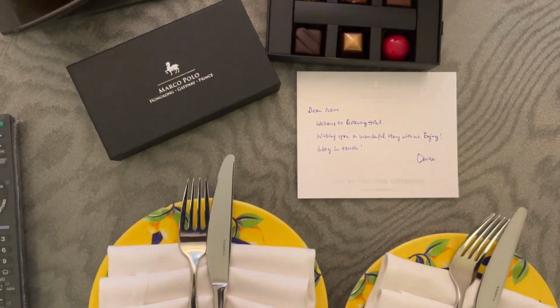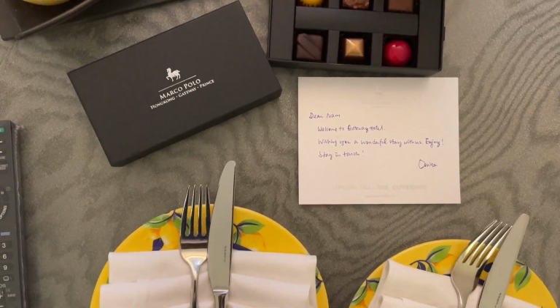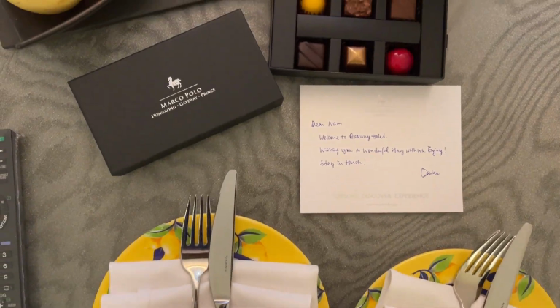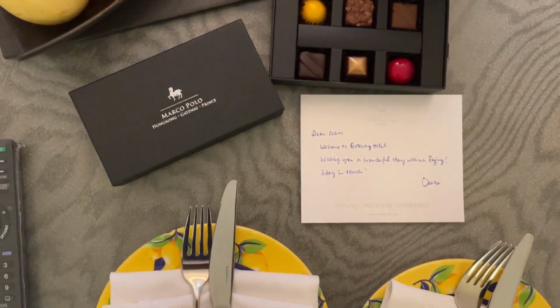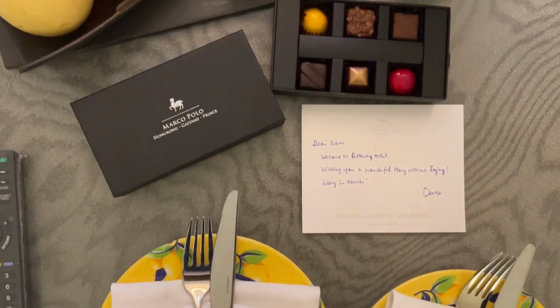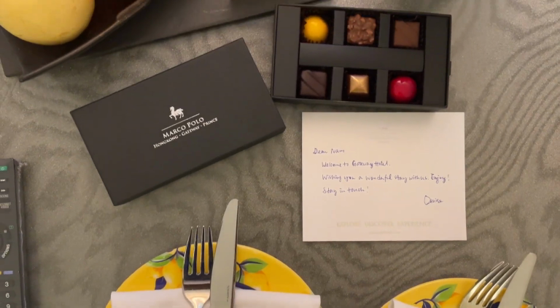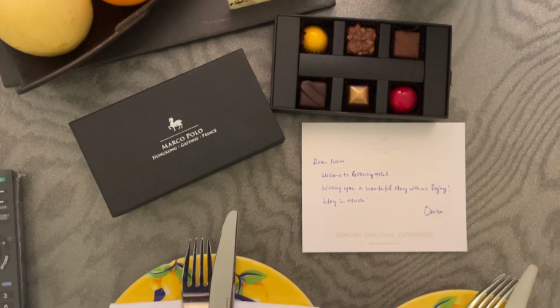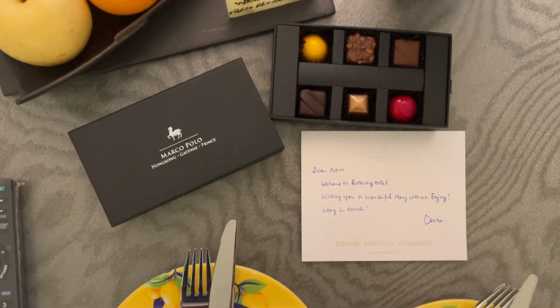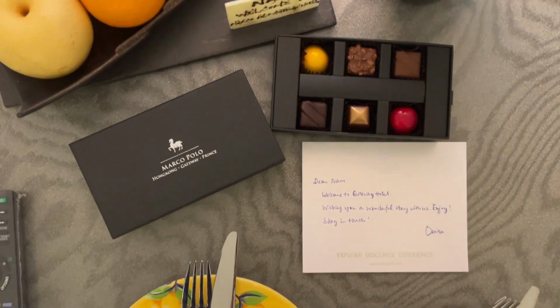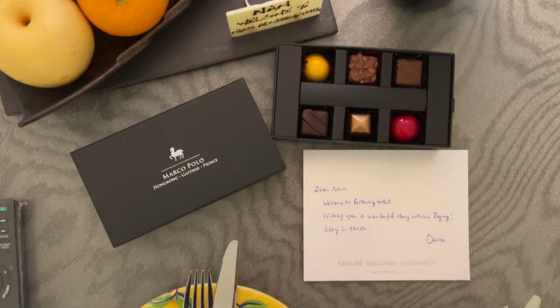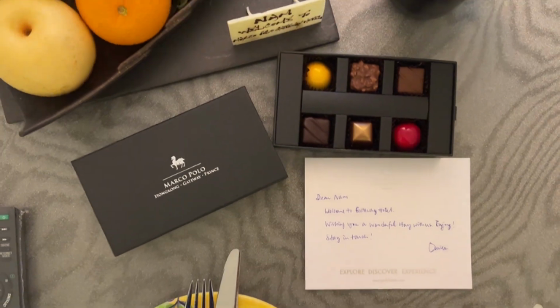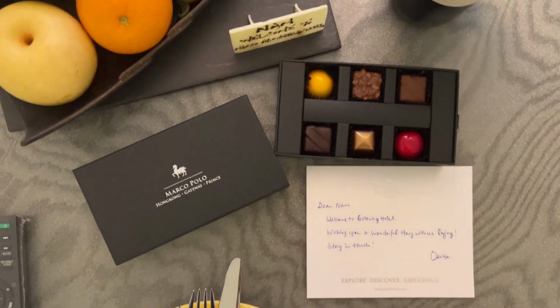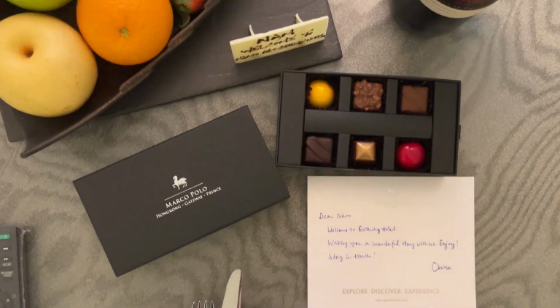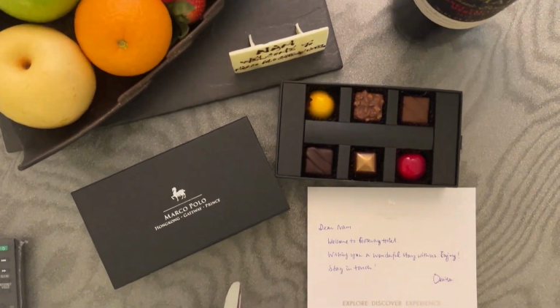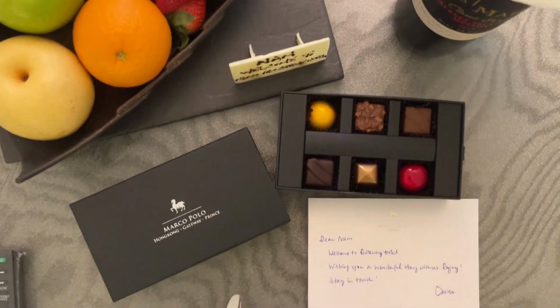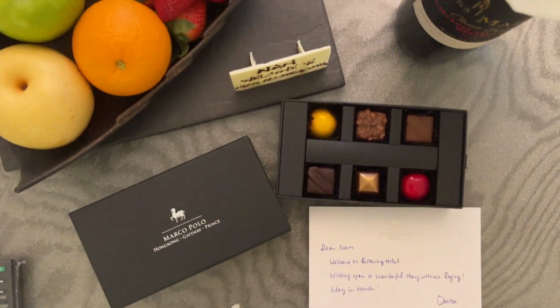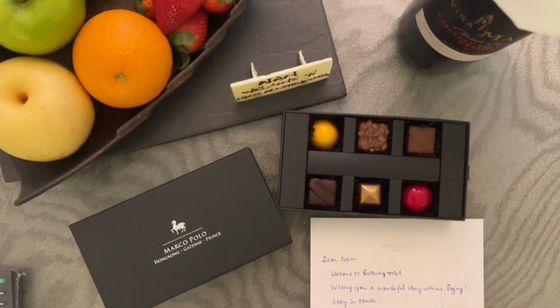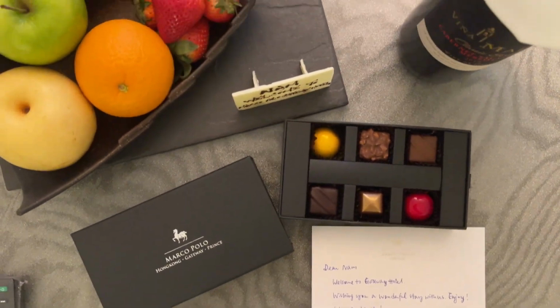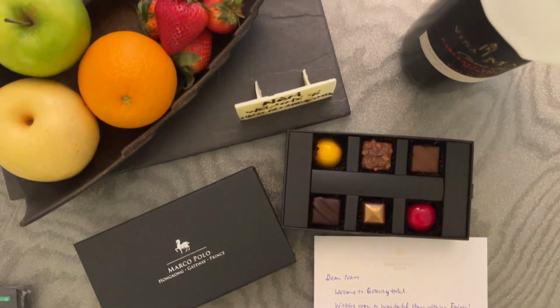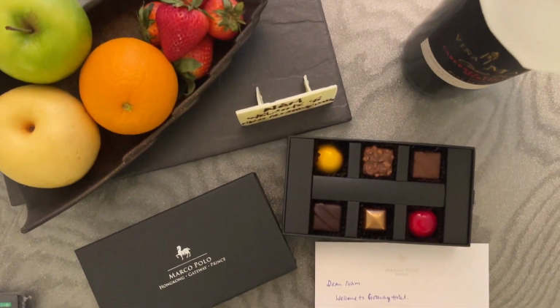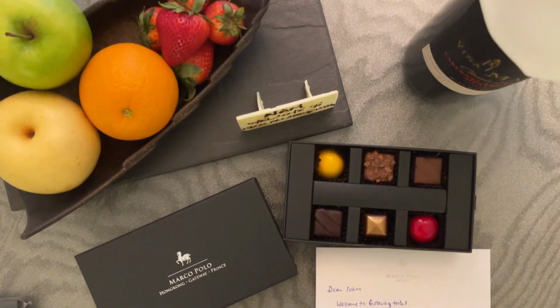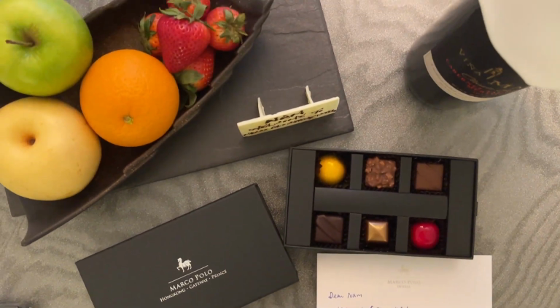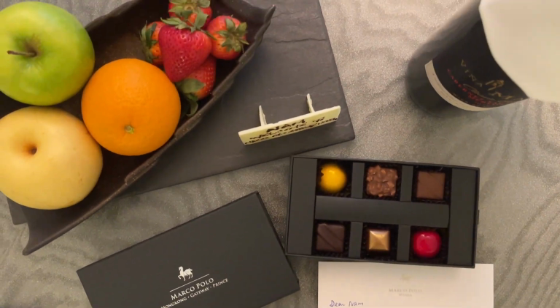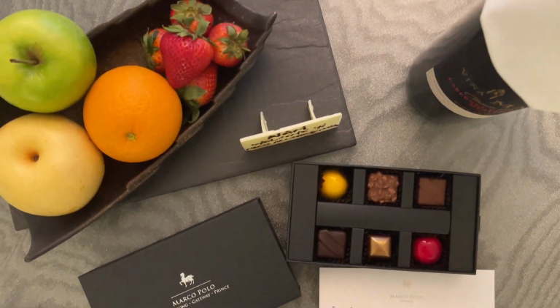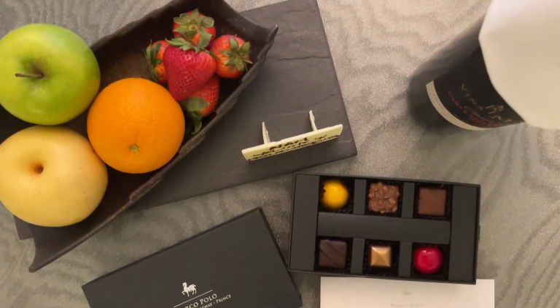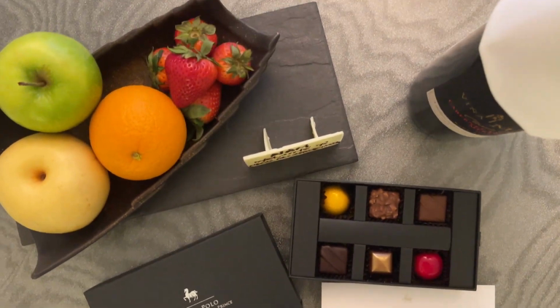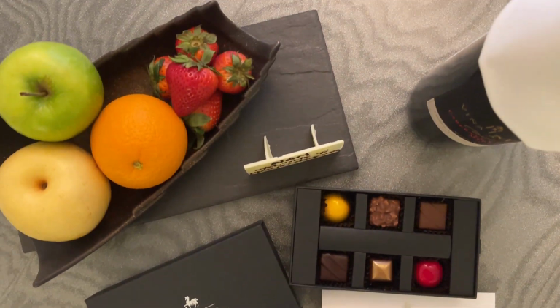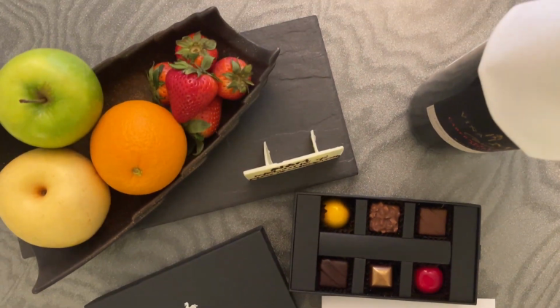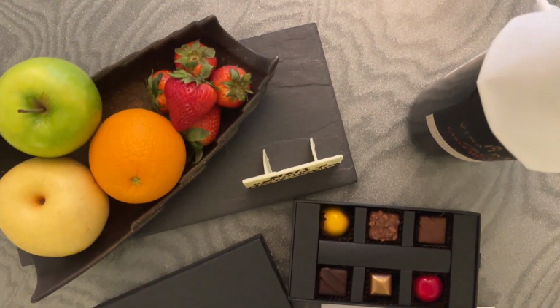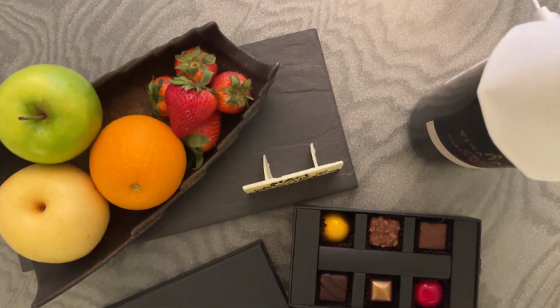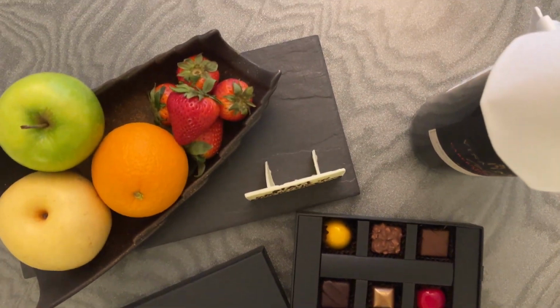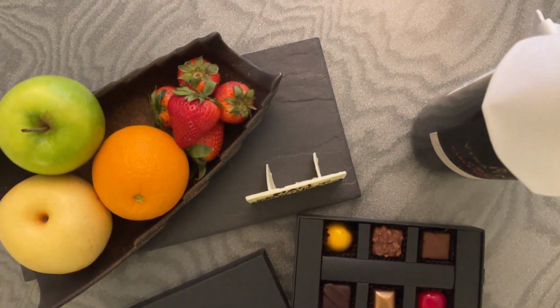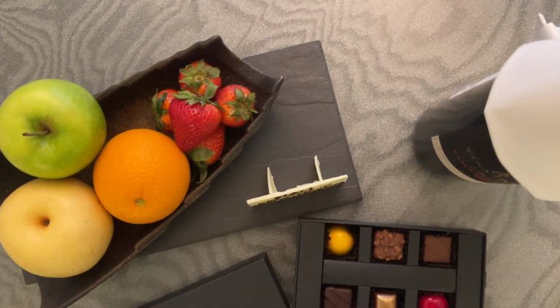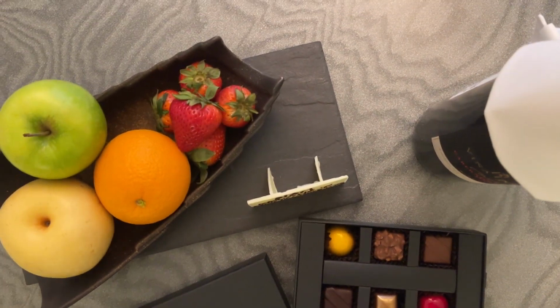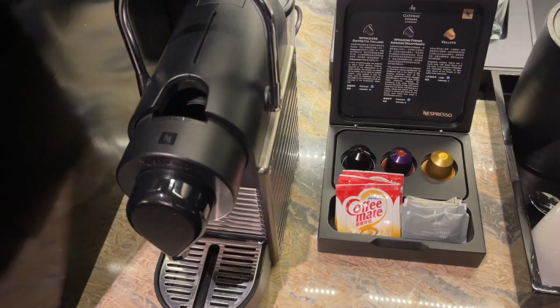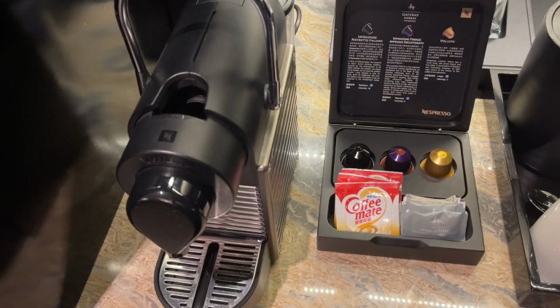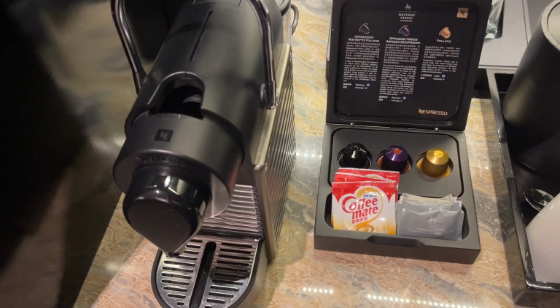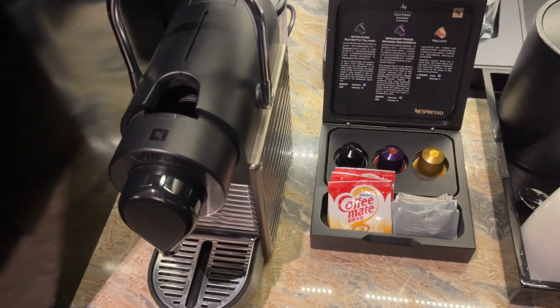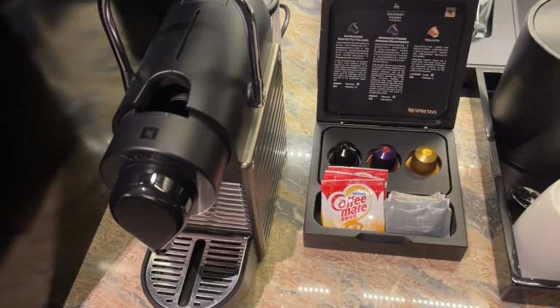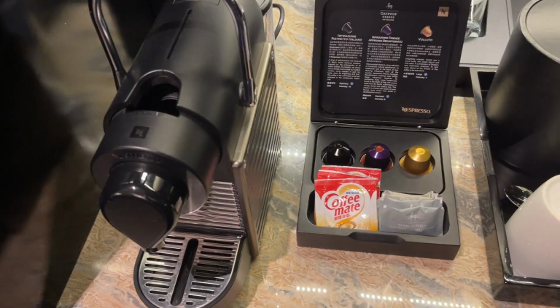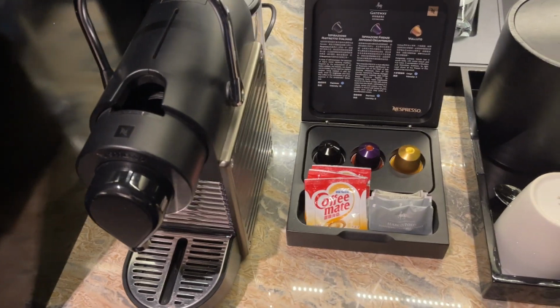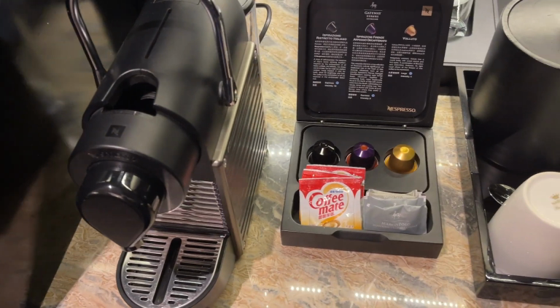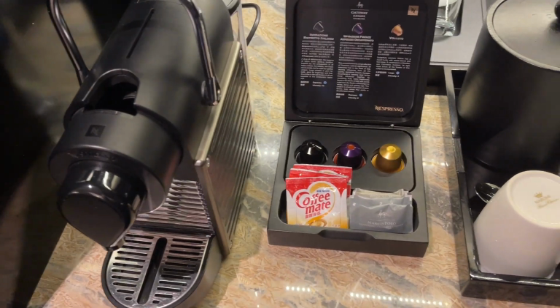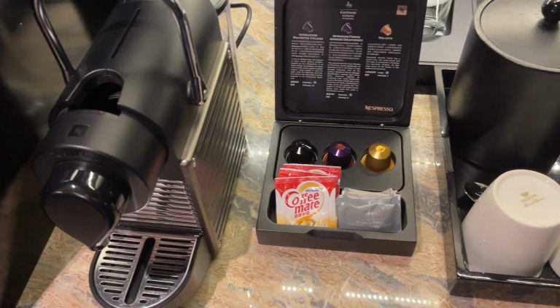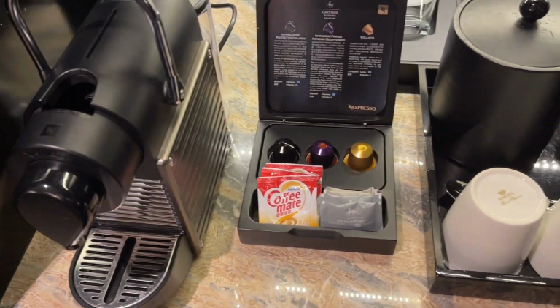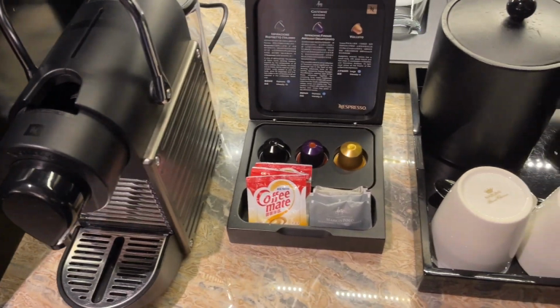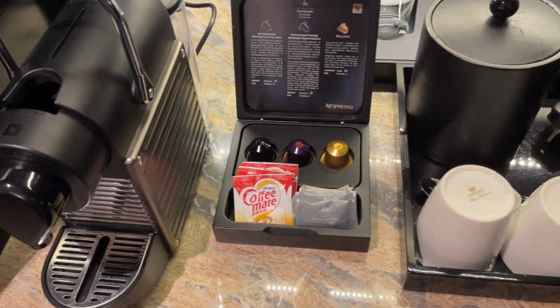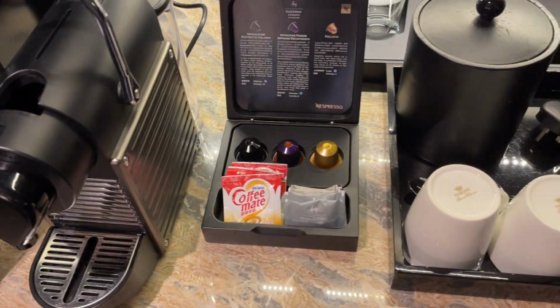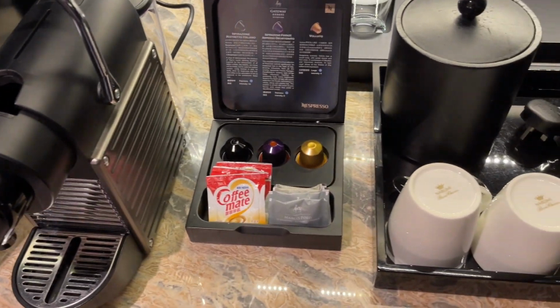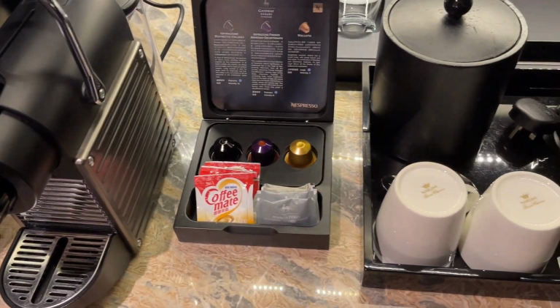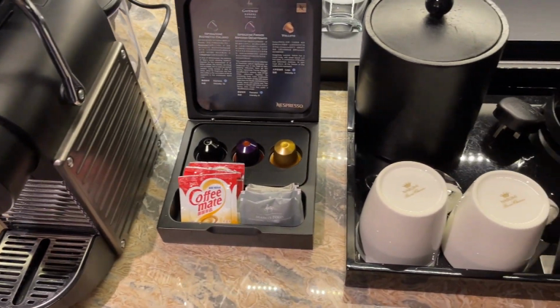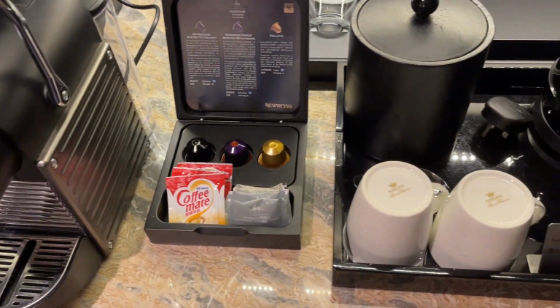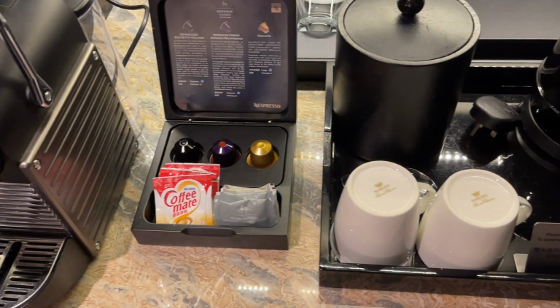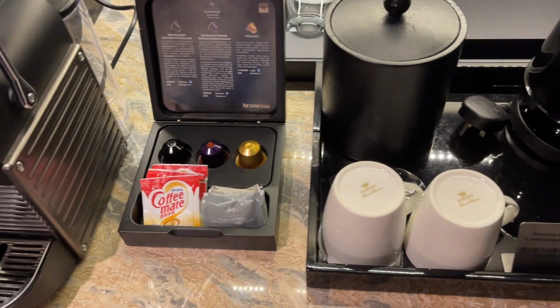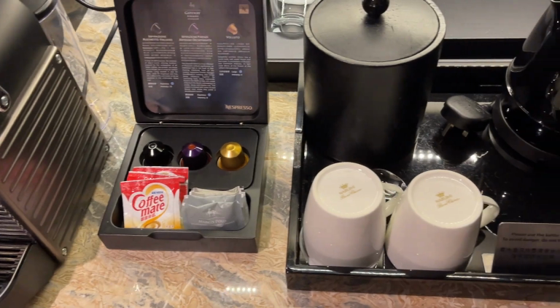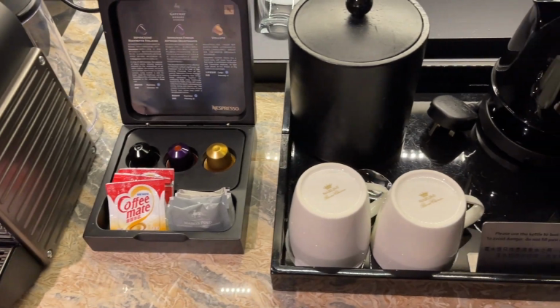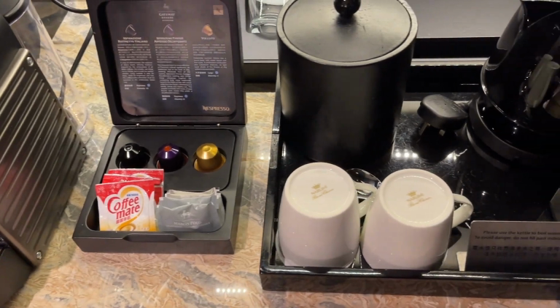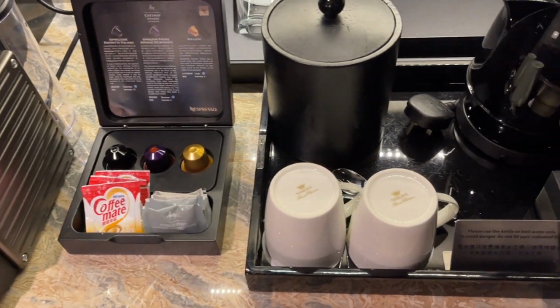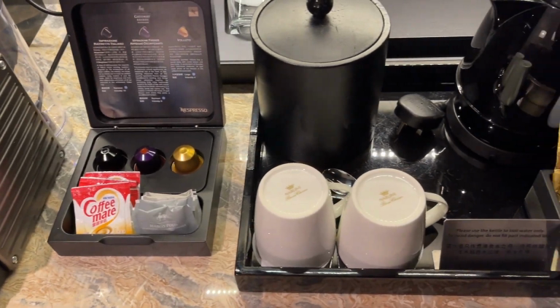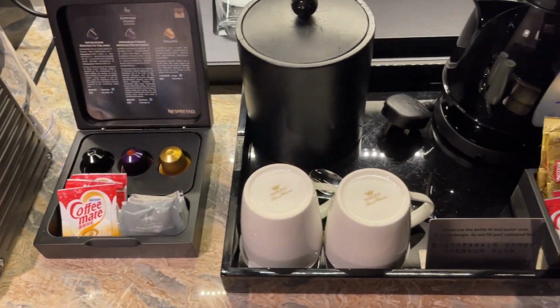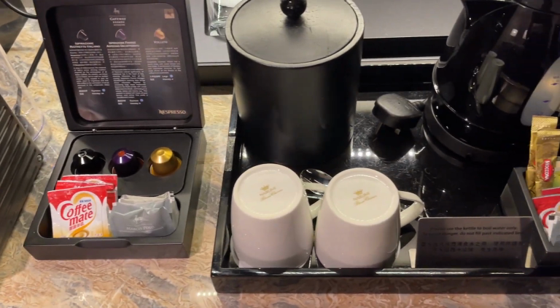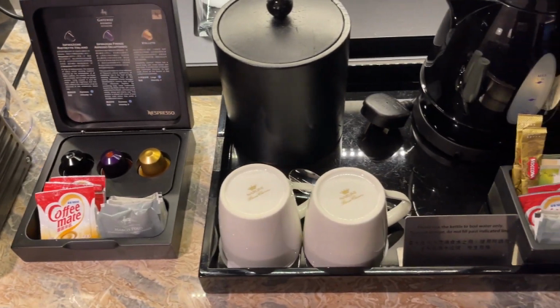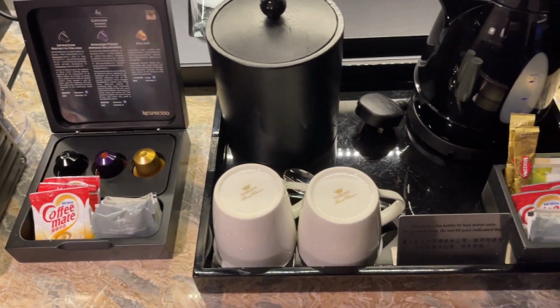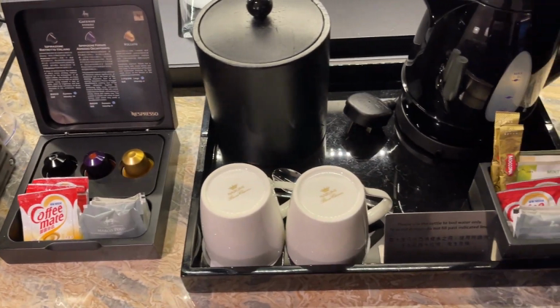They also have chocolates, fruits, and a bottle of wine waiting for us. And you have the quintessential coffee and tea facilities too, of course.